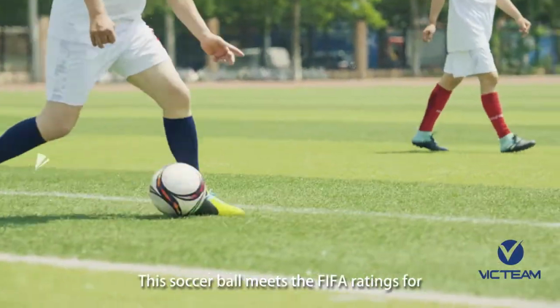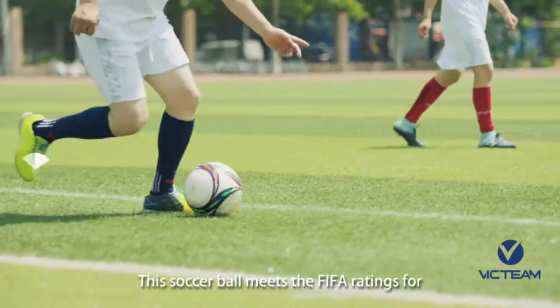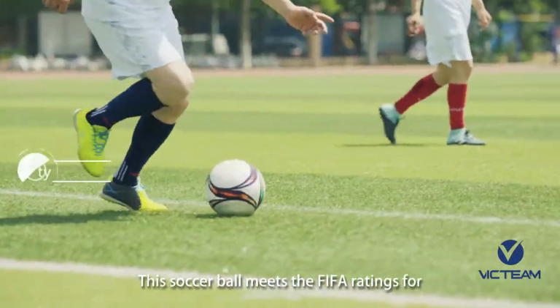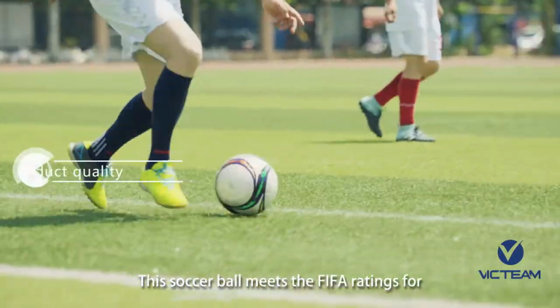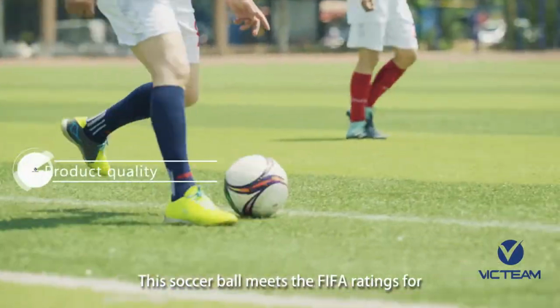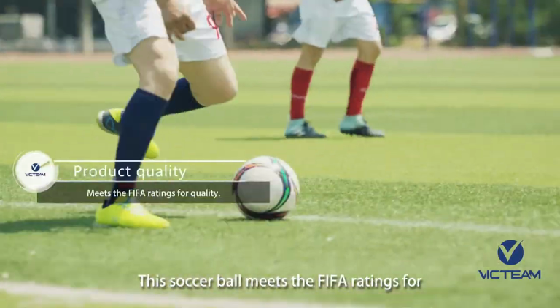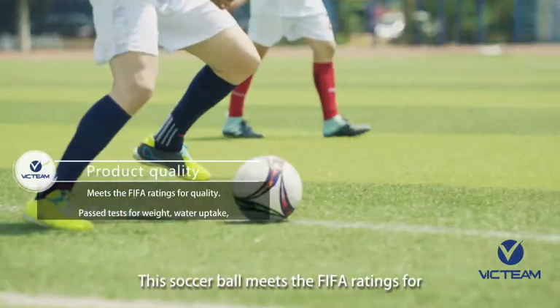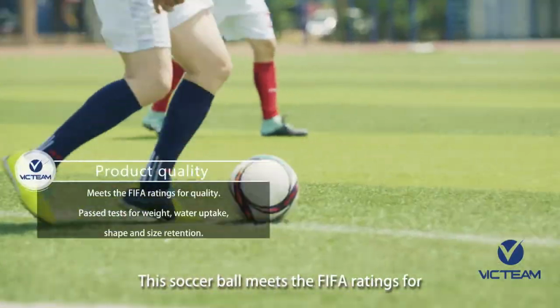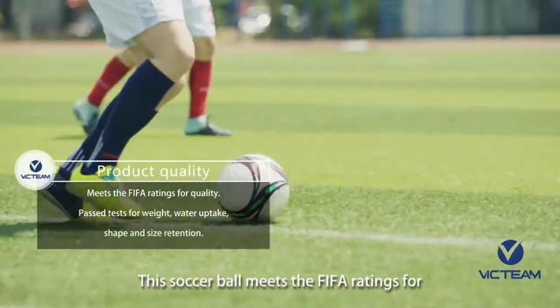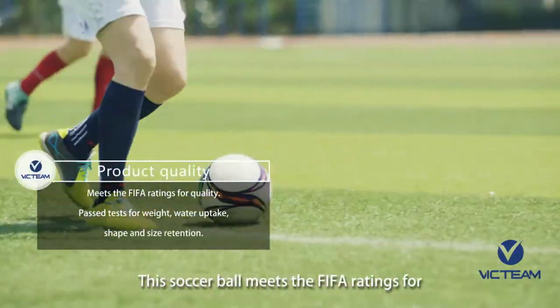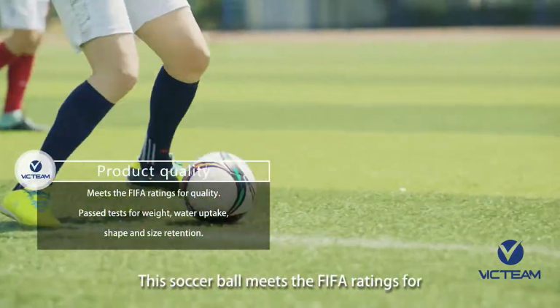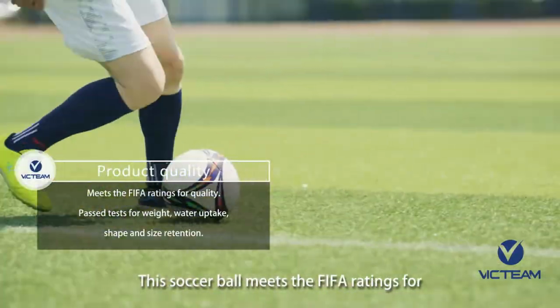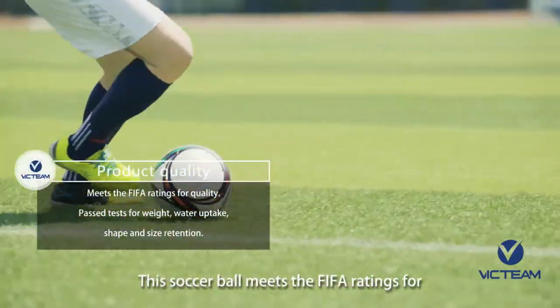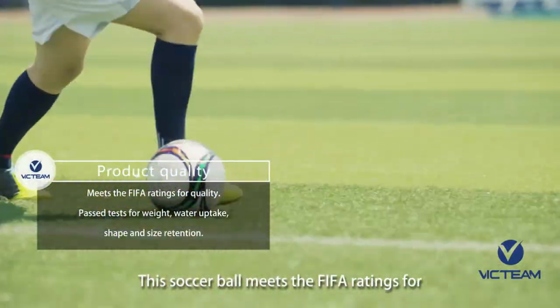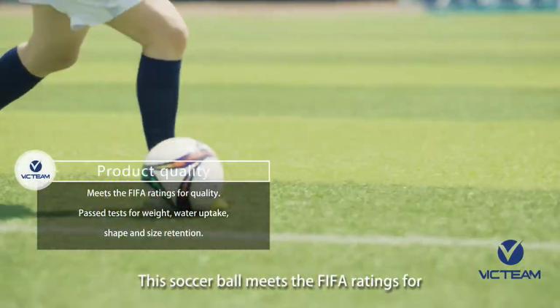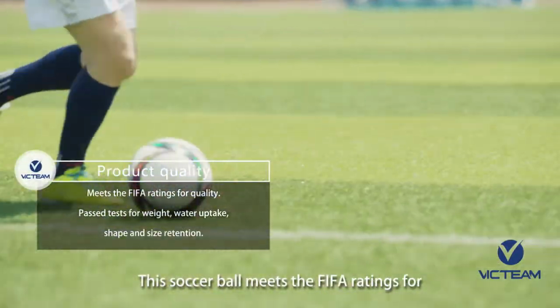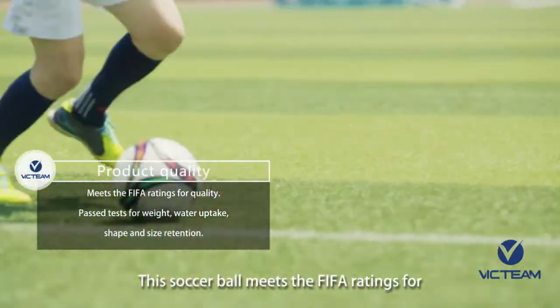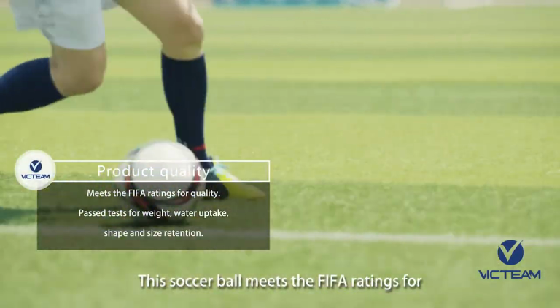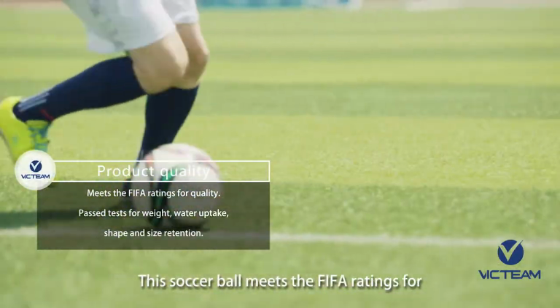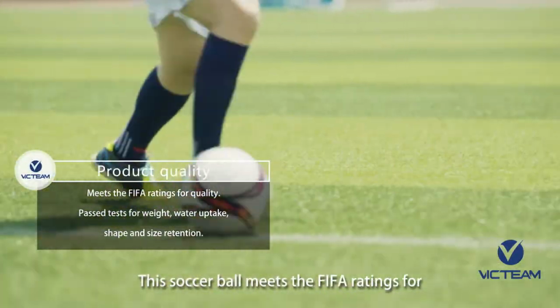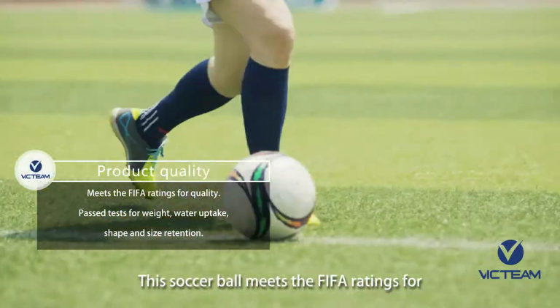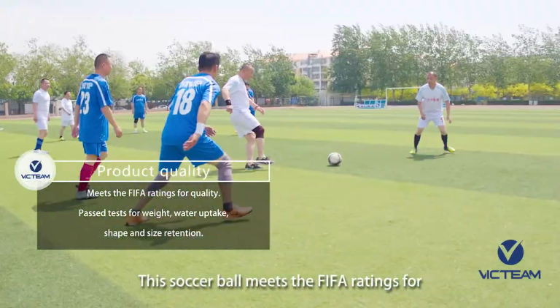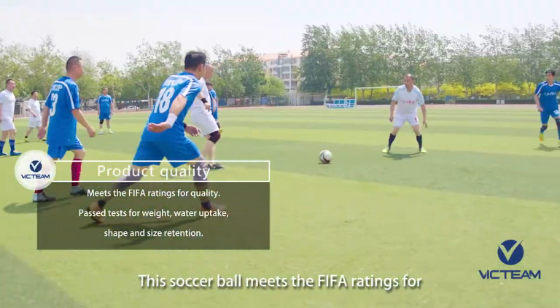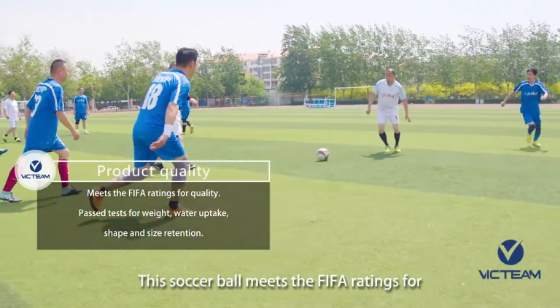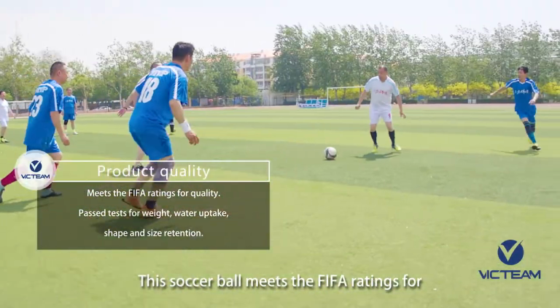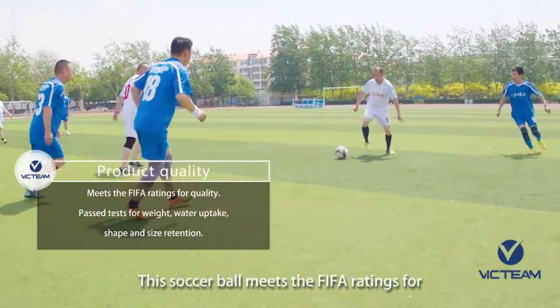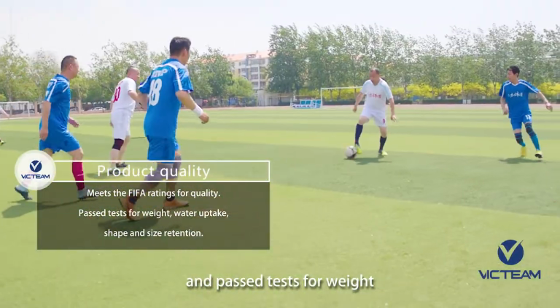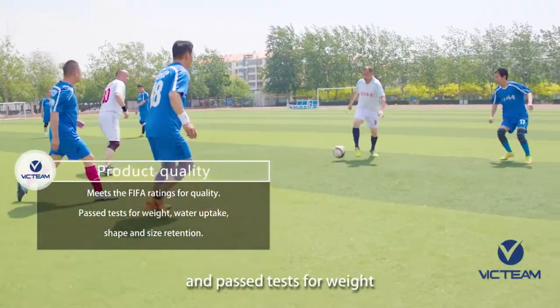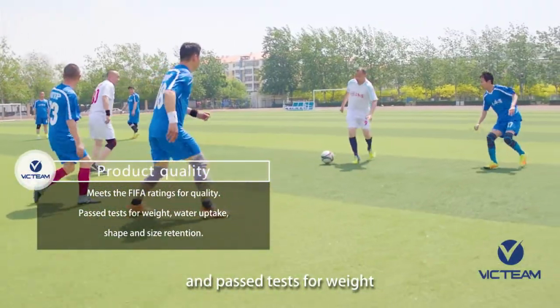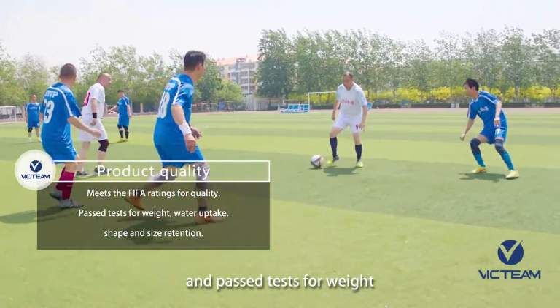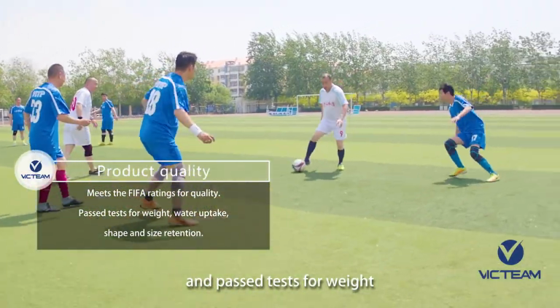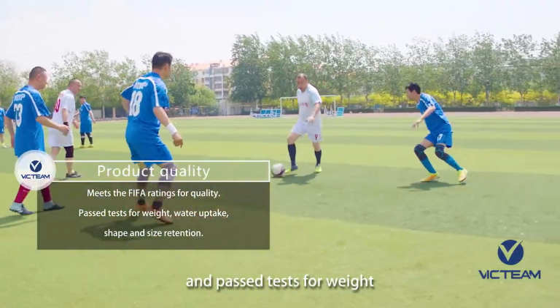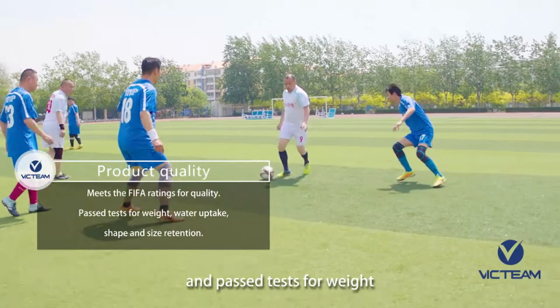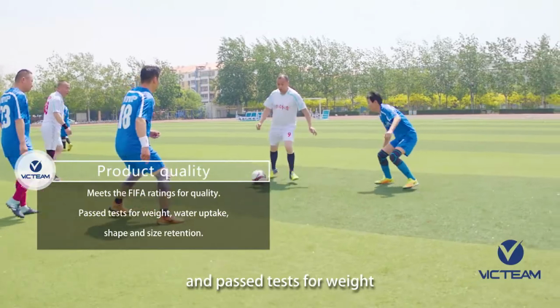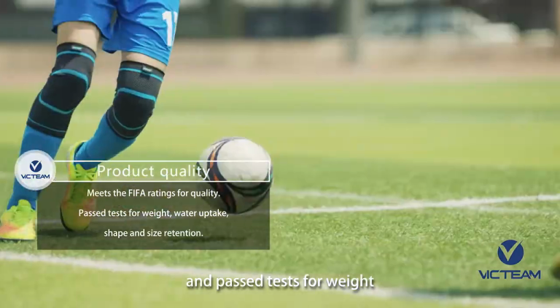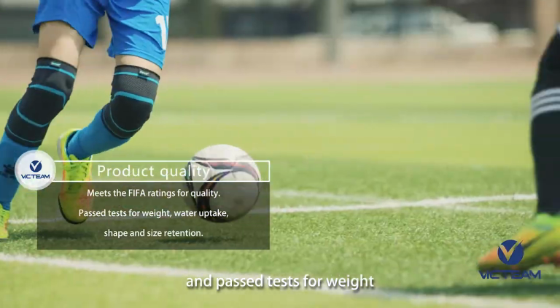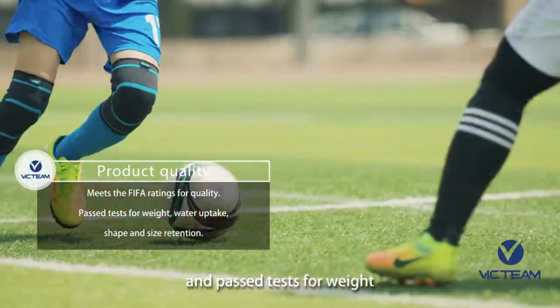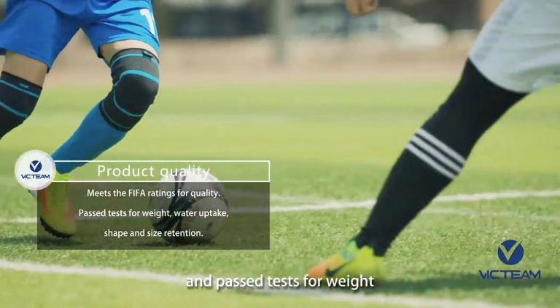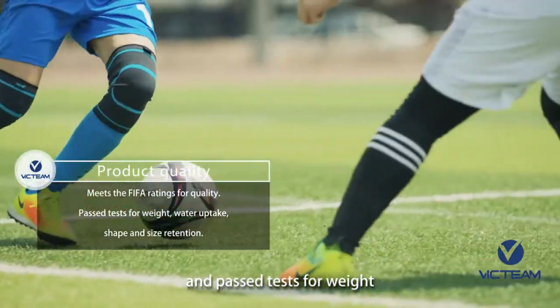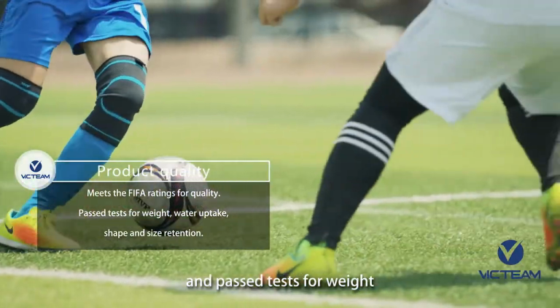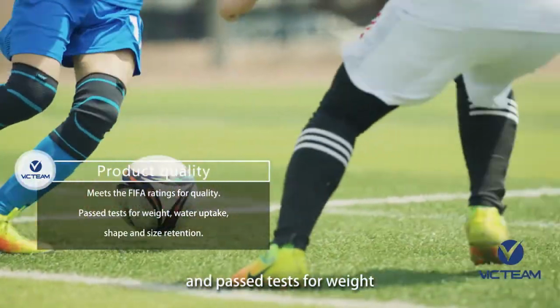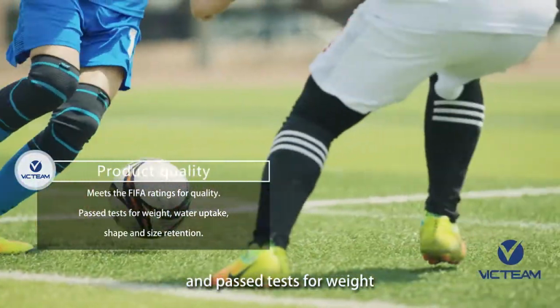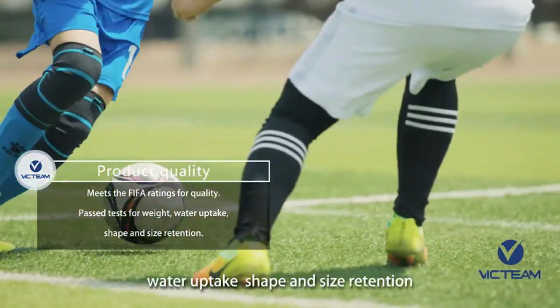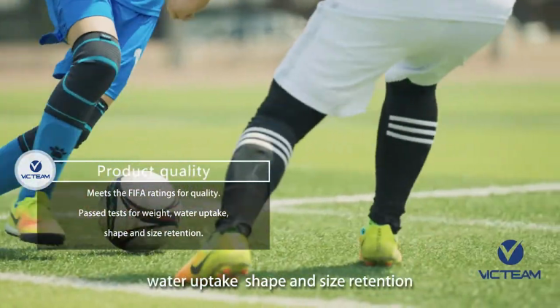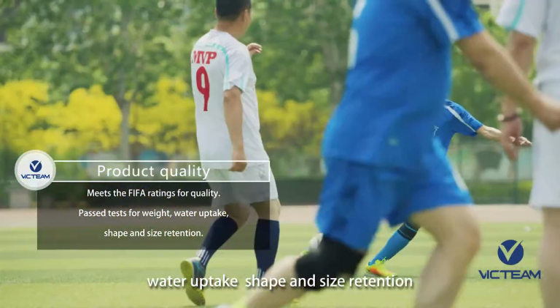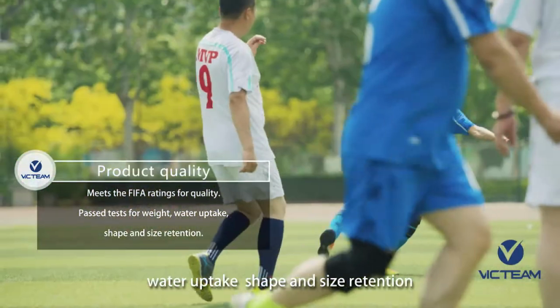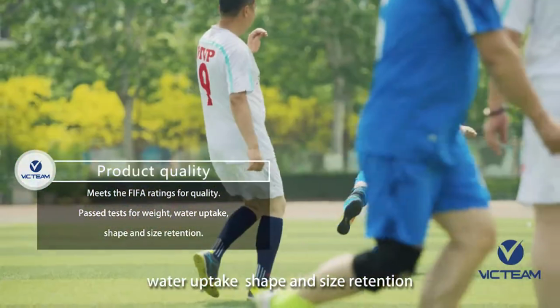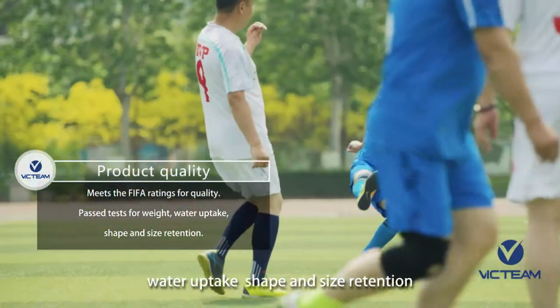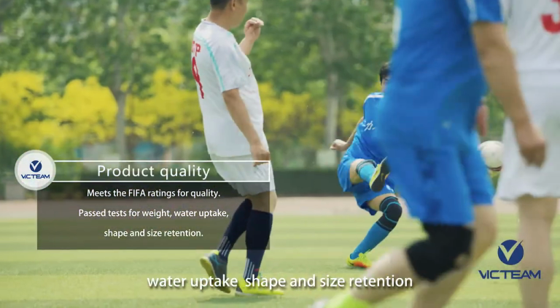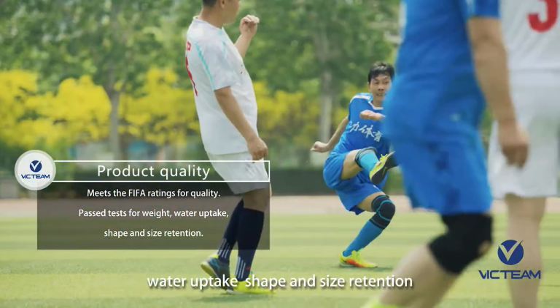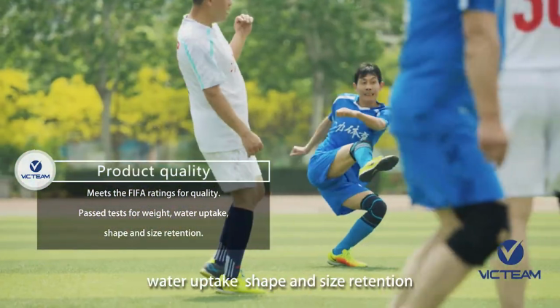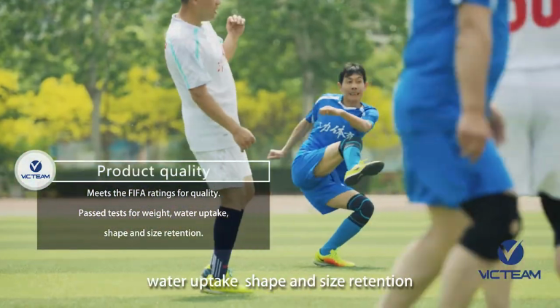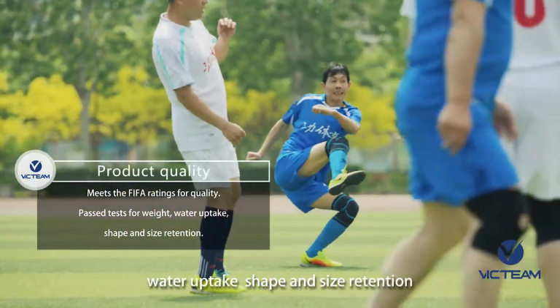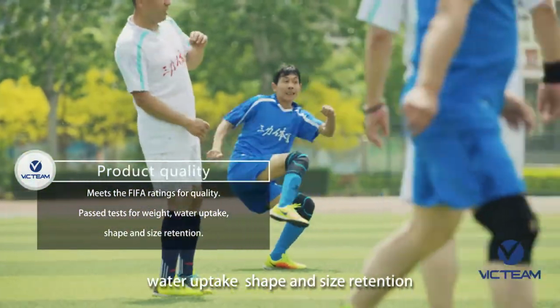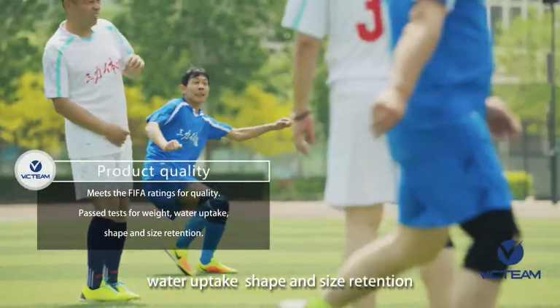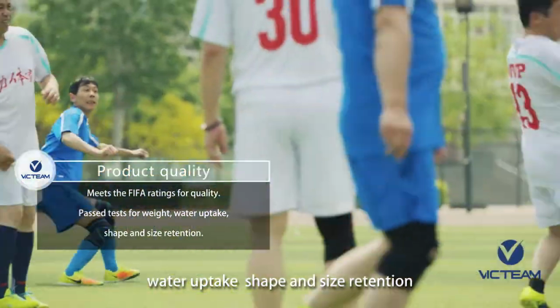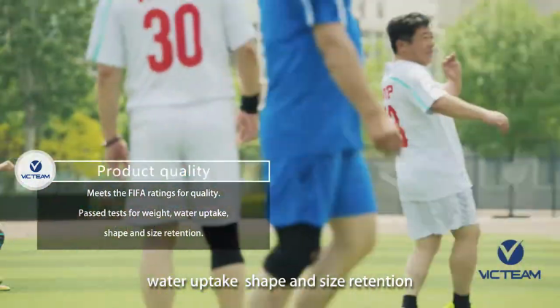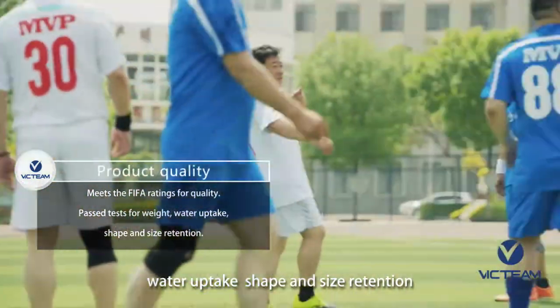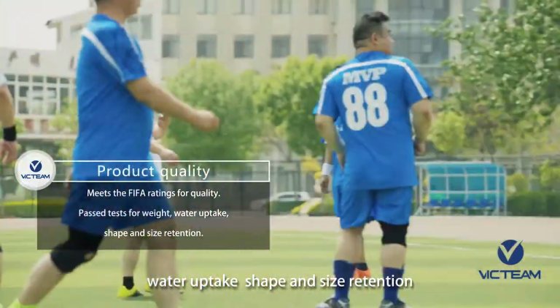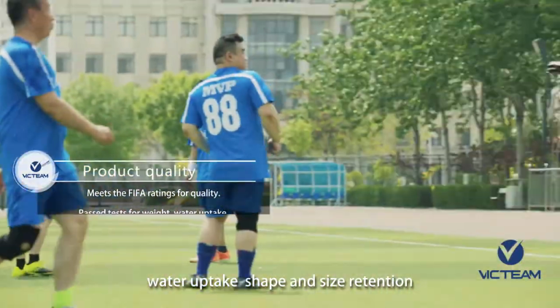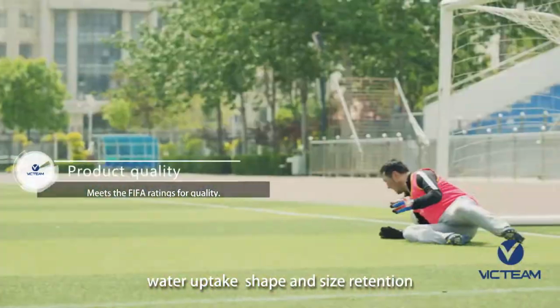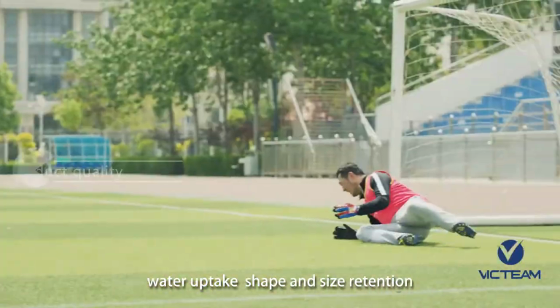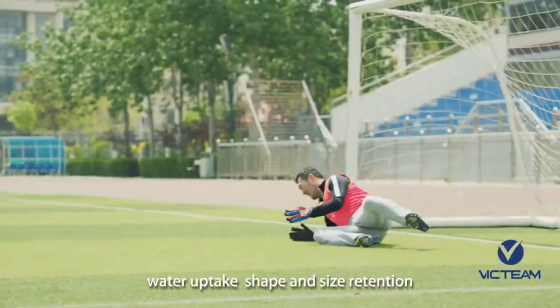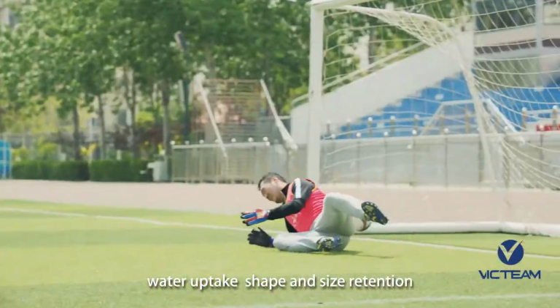This soccer ball meets the FIFA ratings for quality and passed tests for weight, water uptake, shape, and size retention.